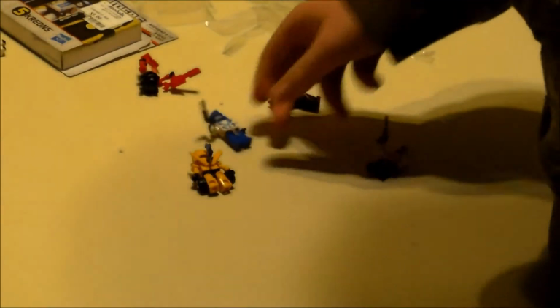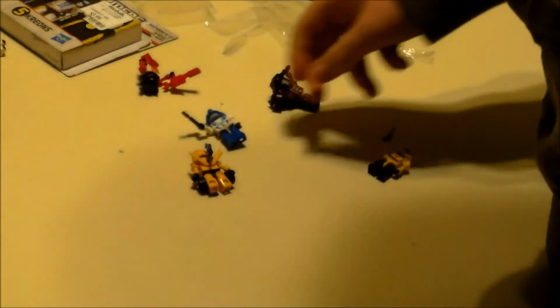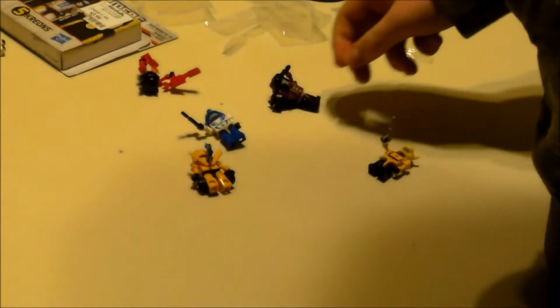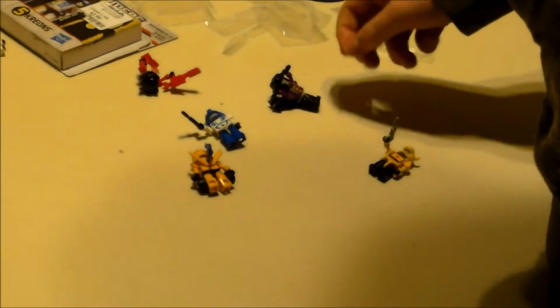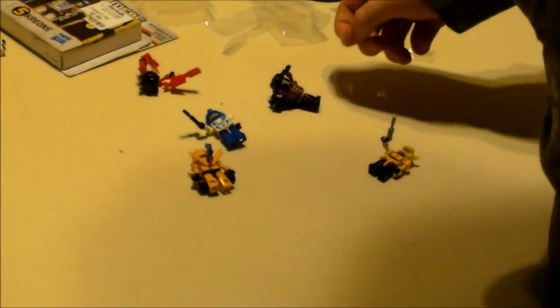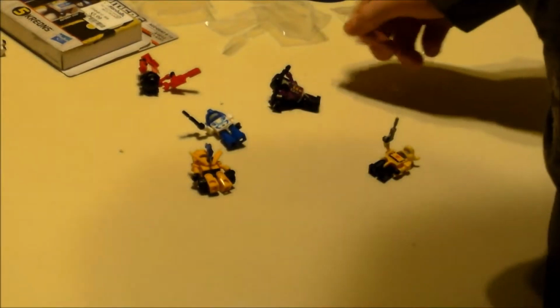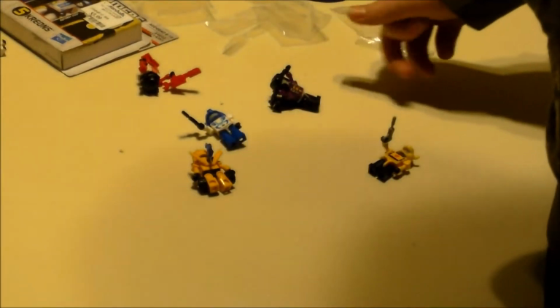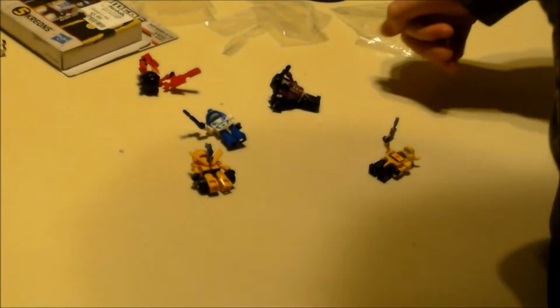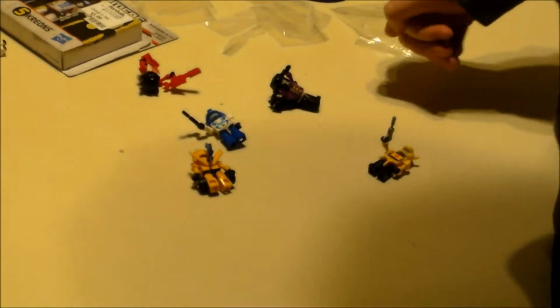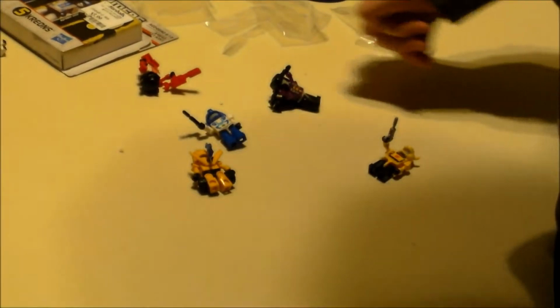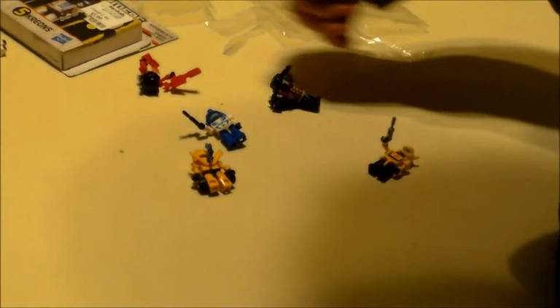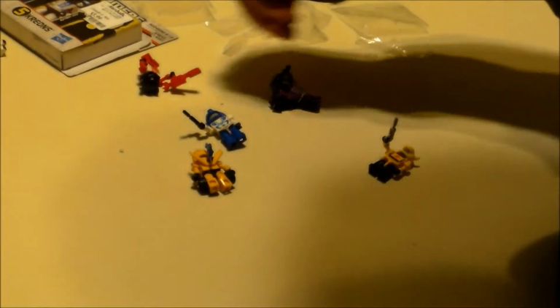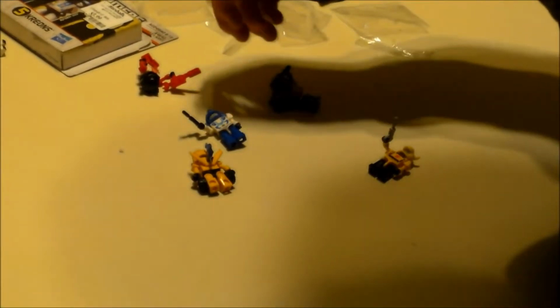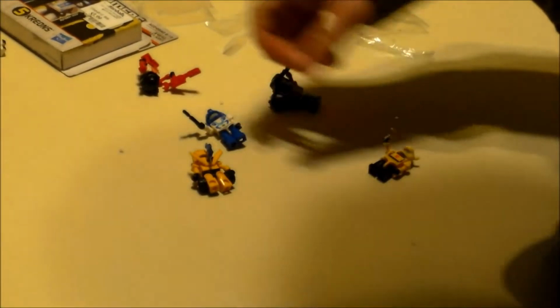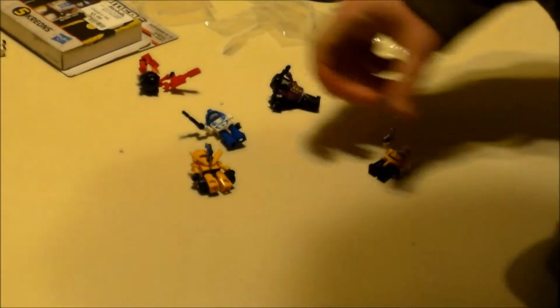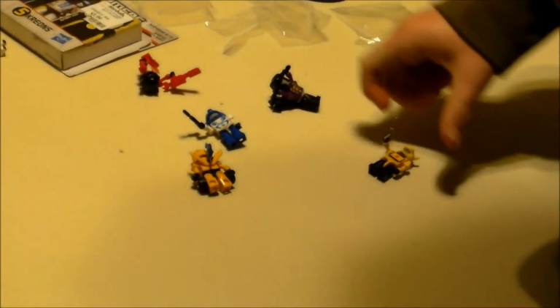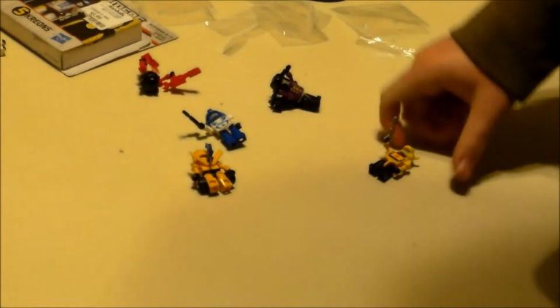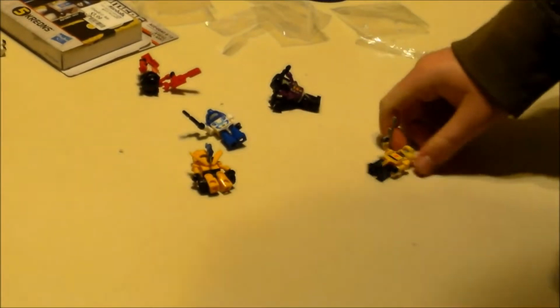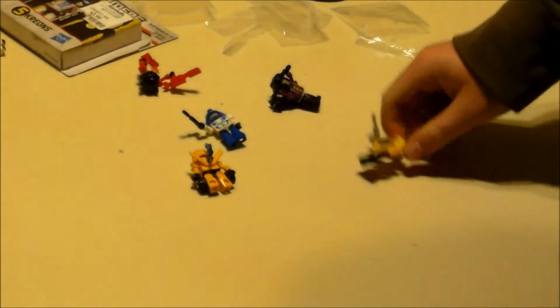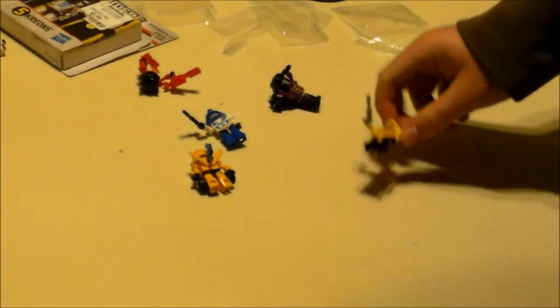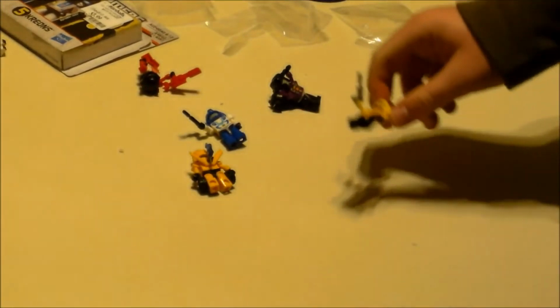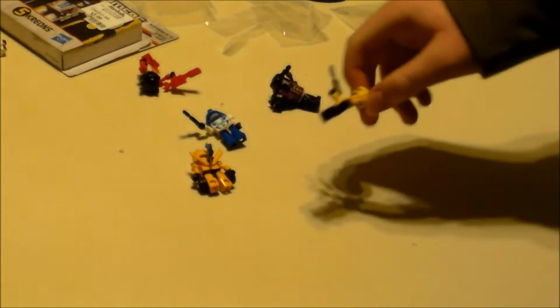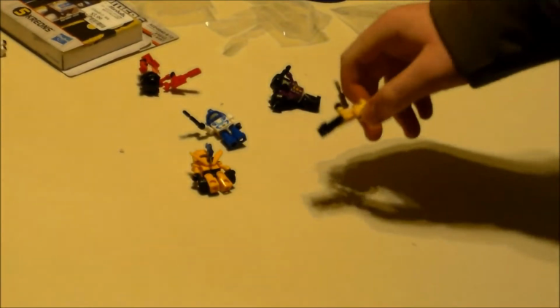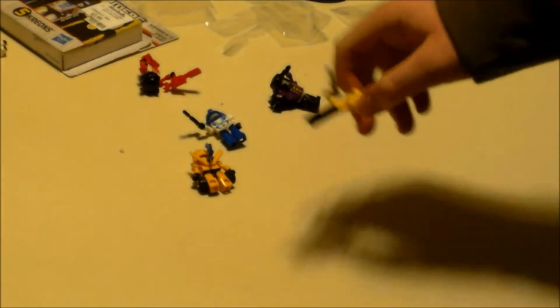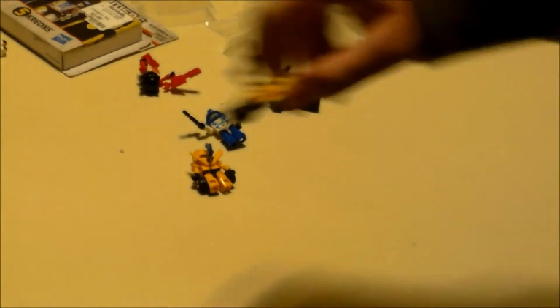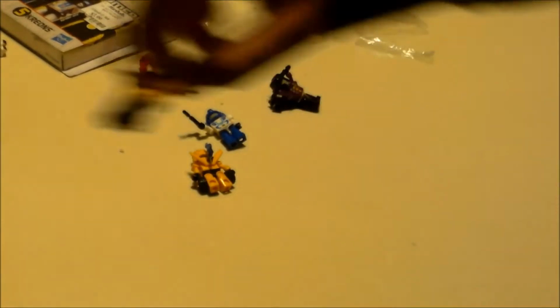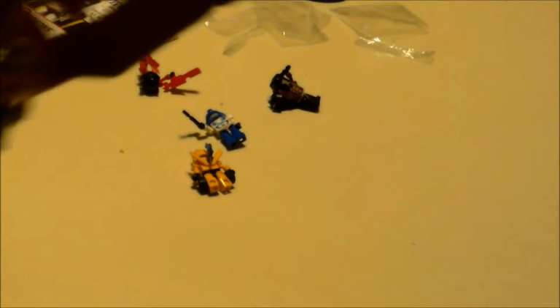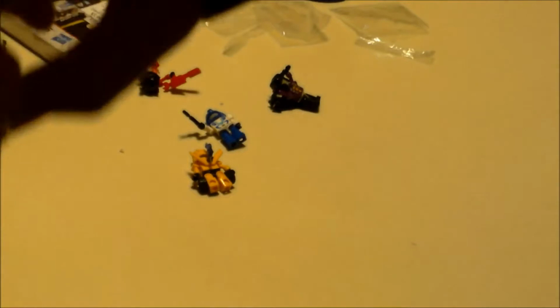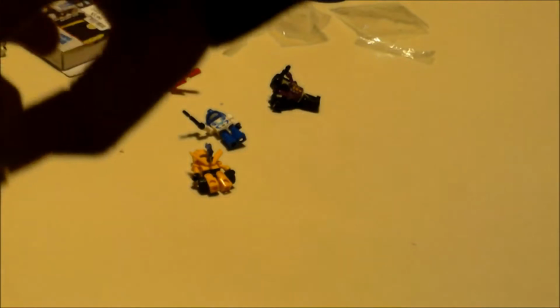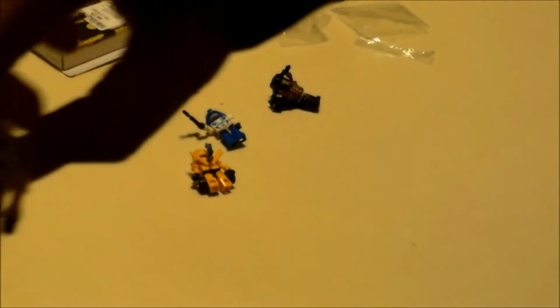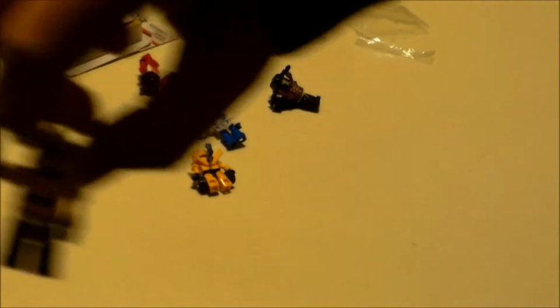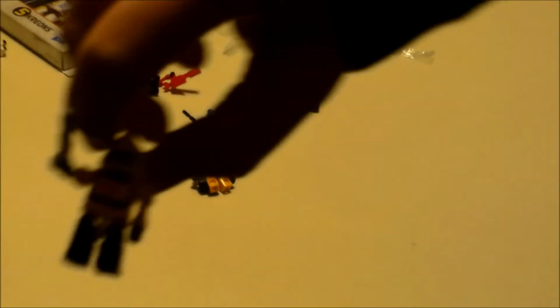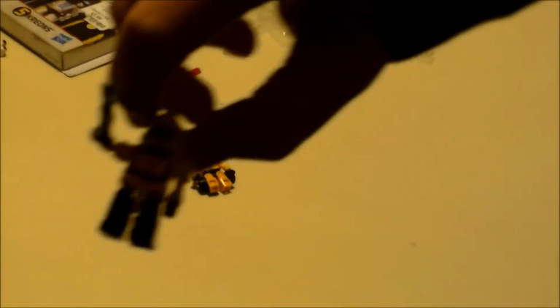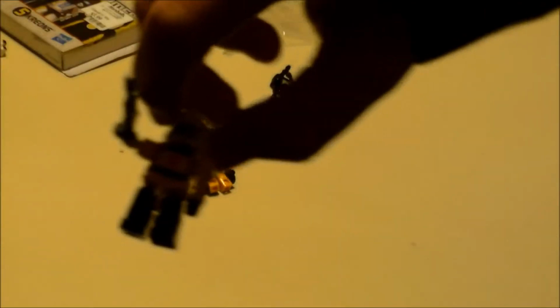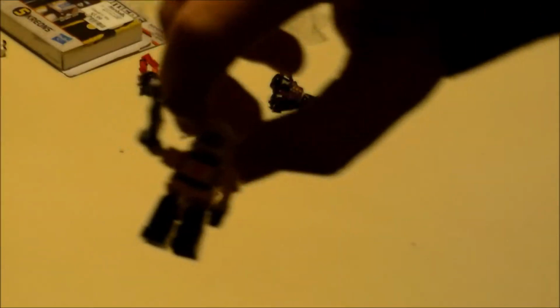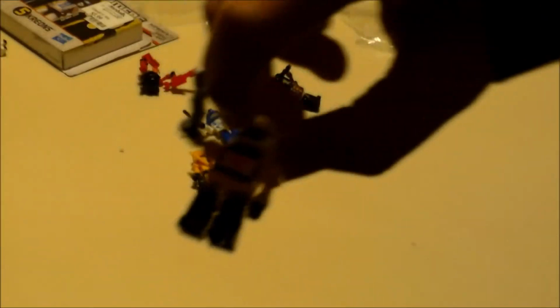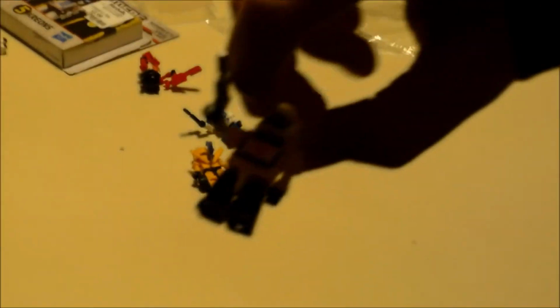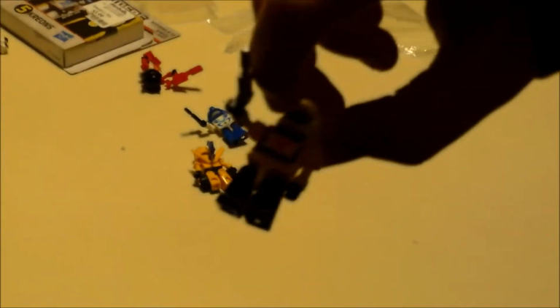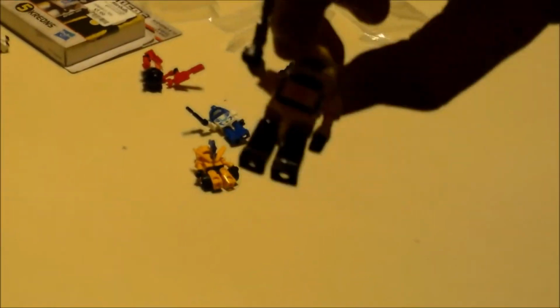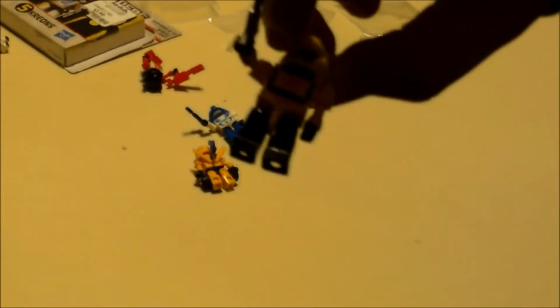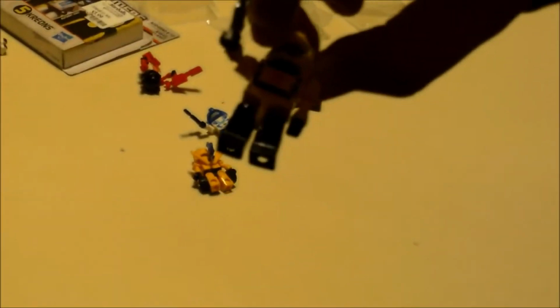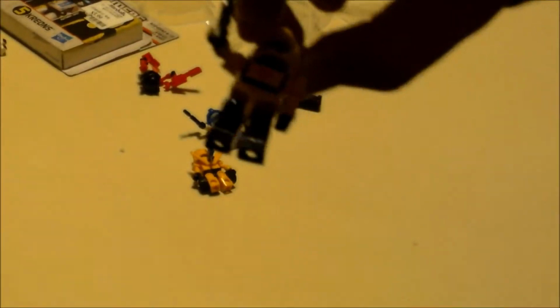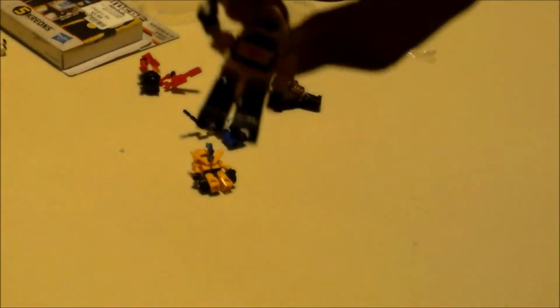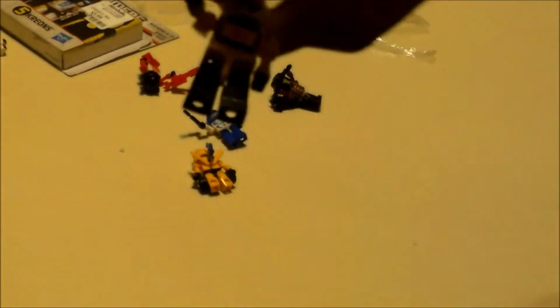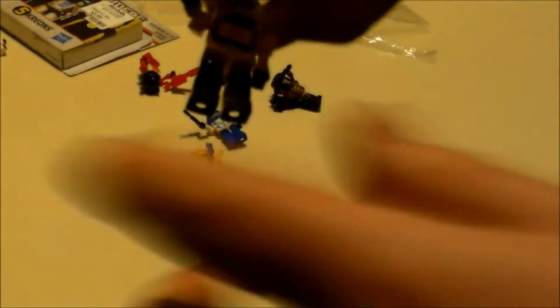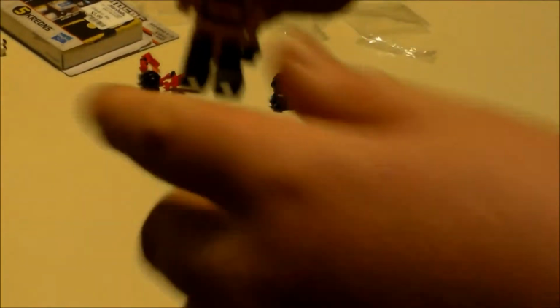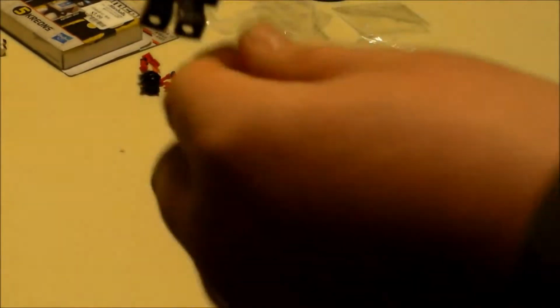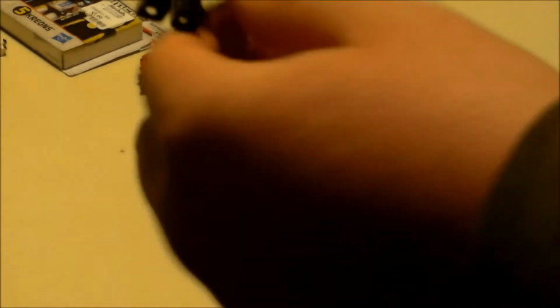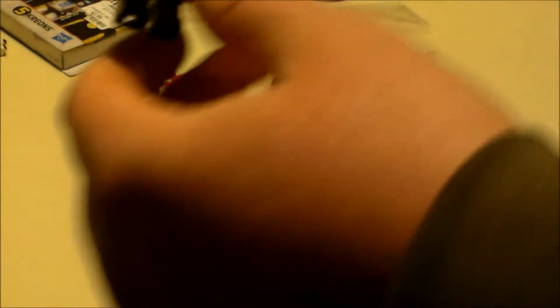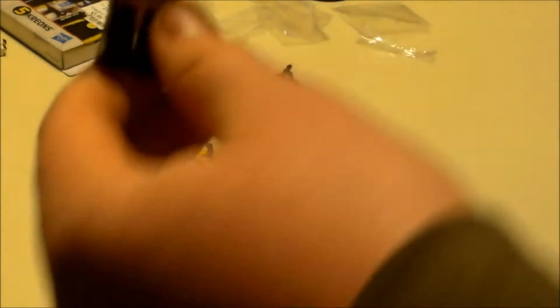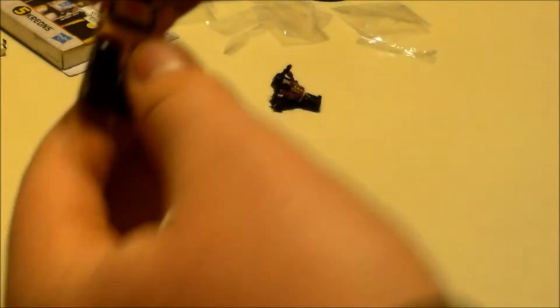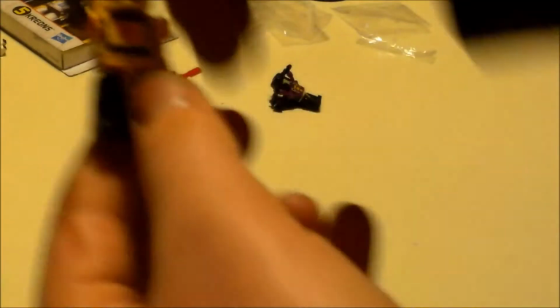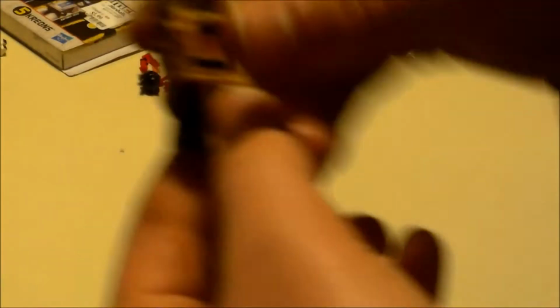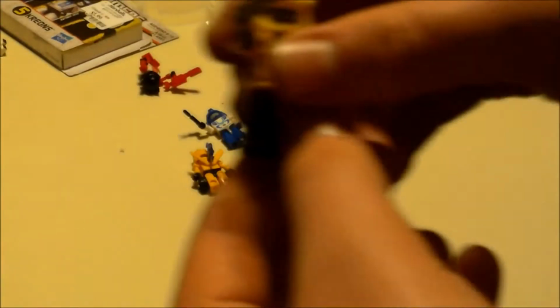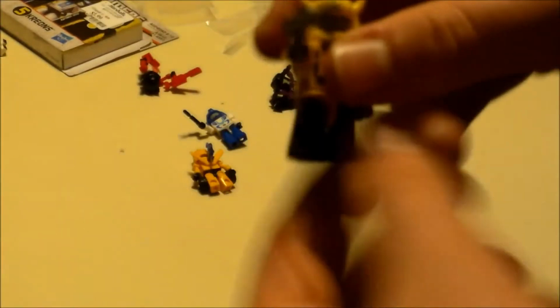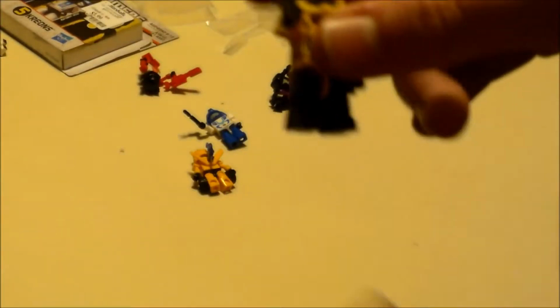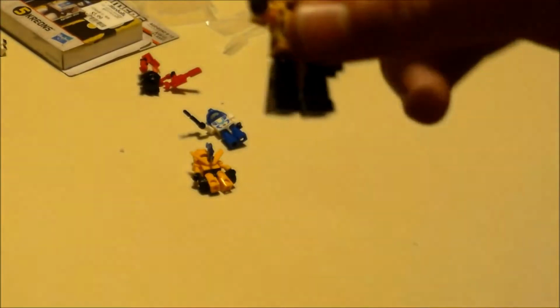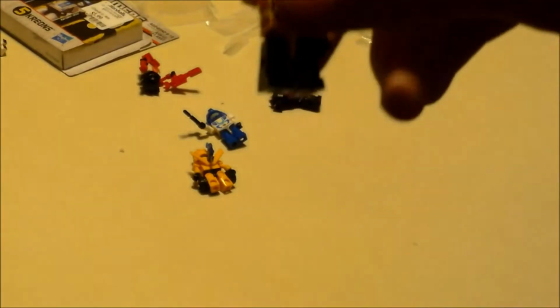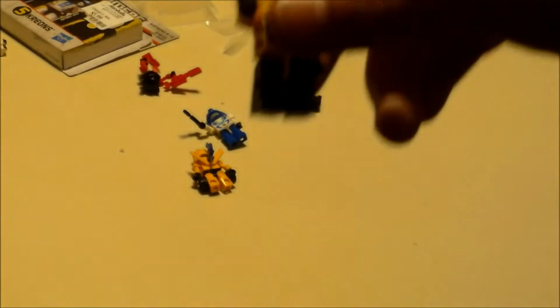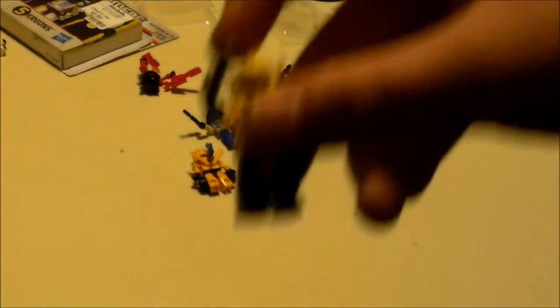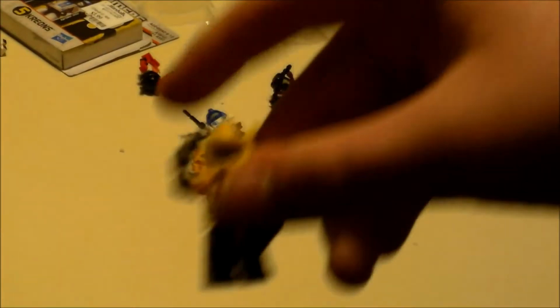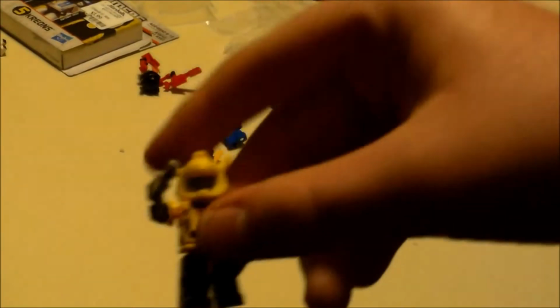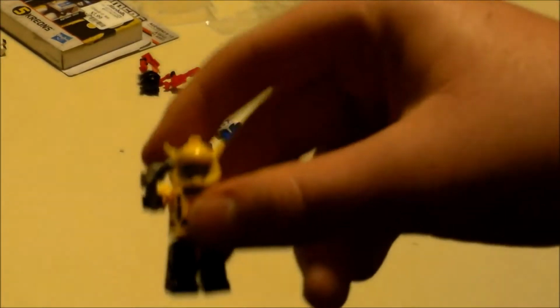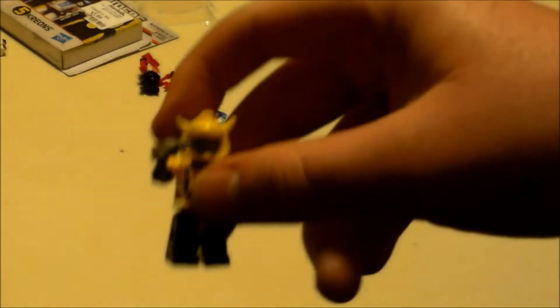I know Bumblebee is supposed to be a Camaro in the movies, but he's a Volkswagen Beetle in the TV show.